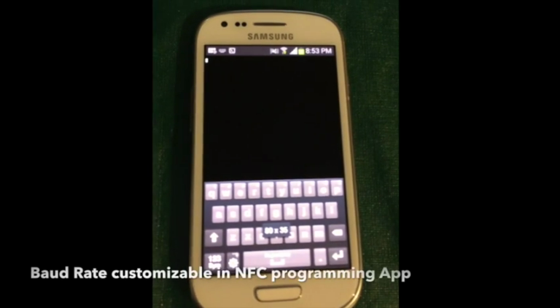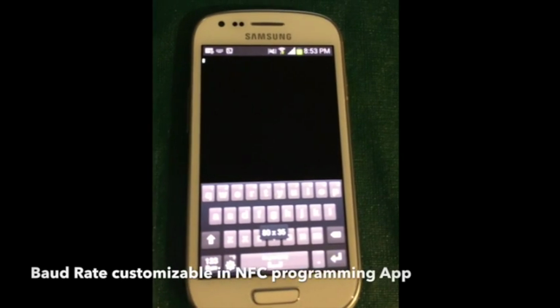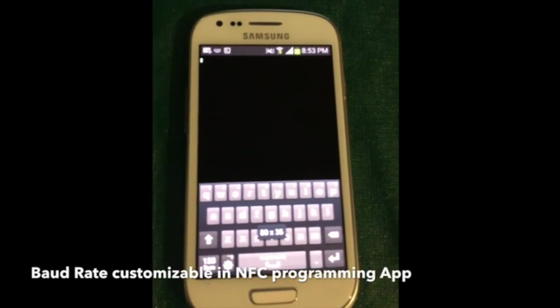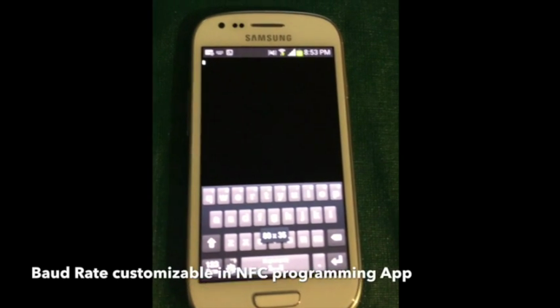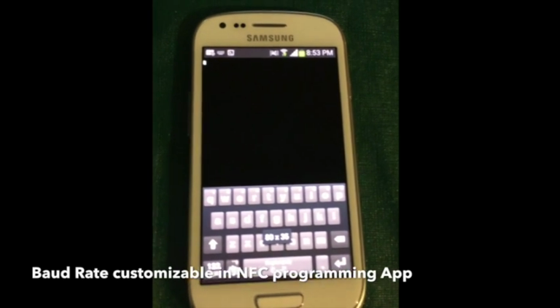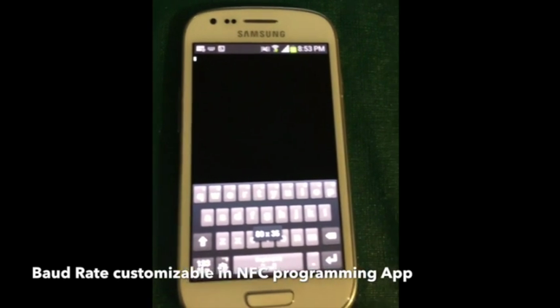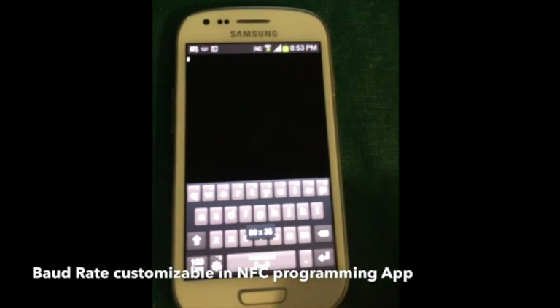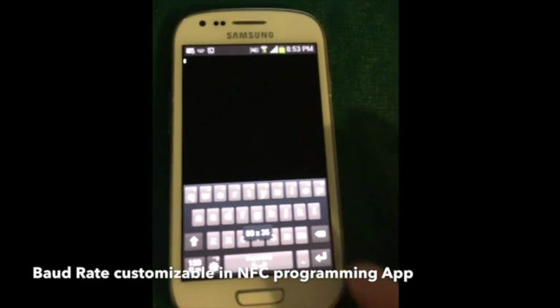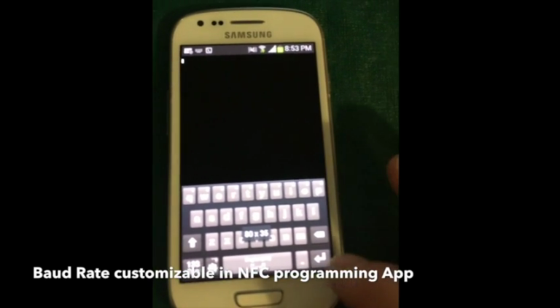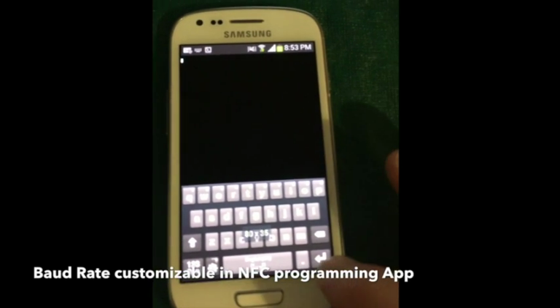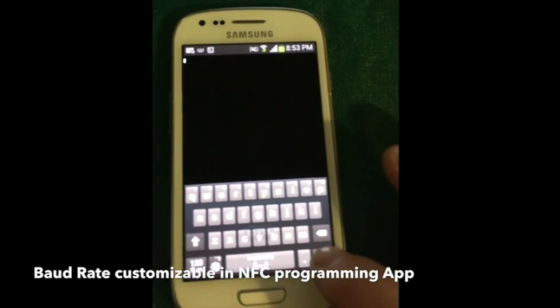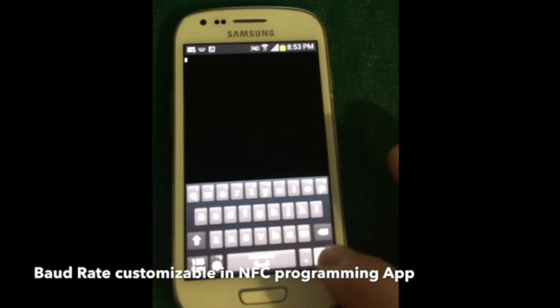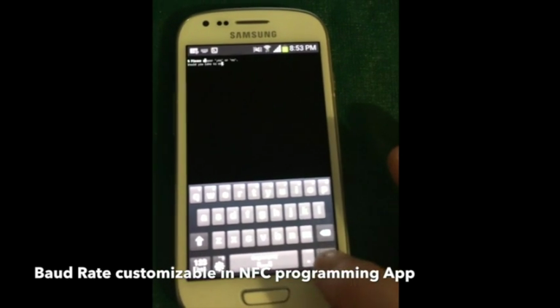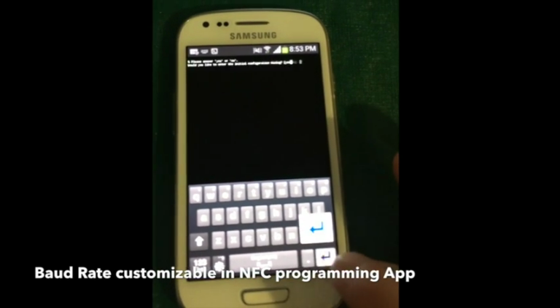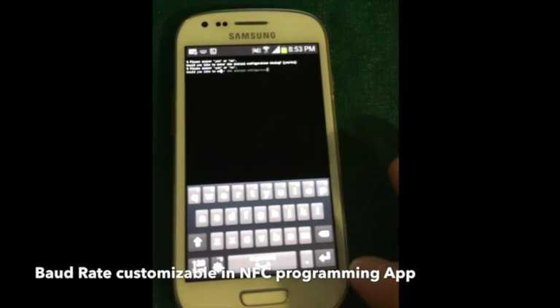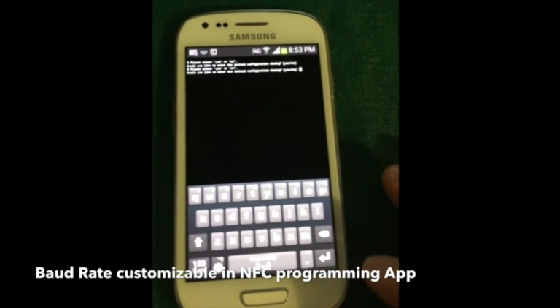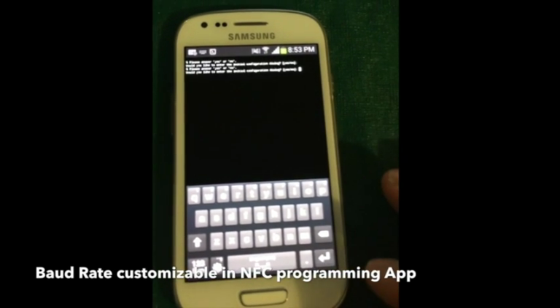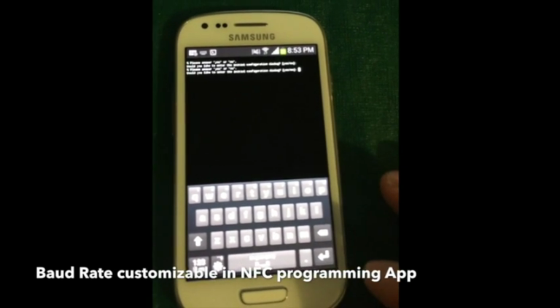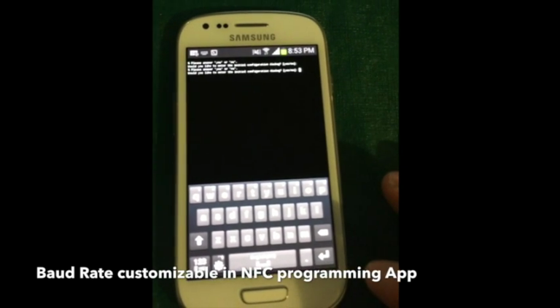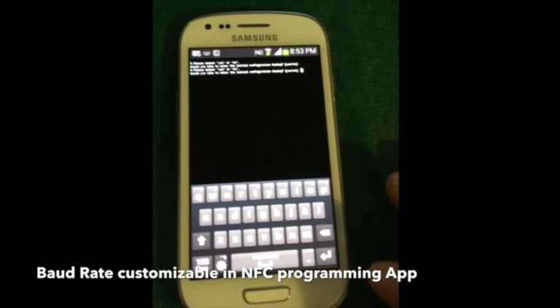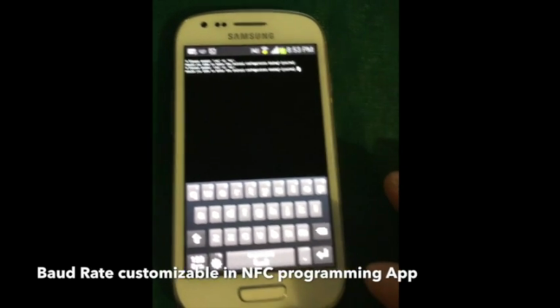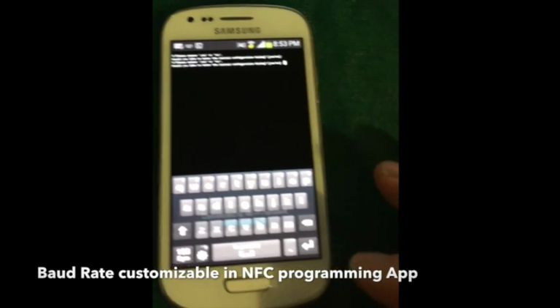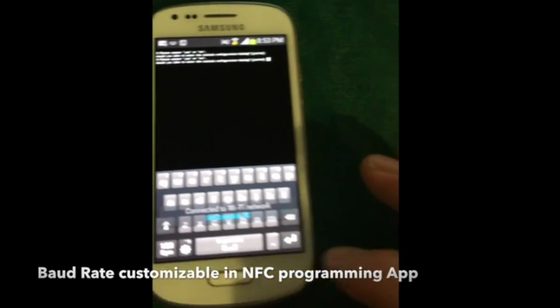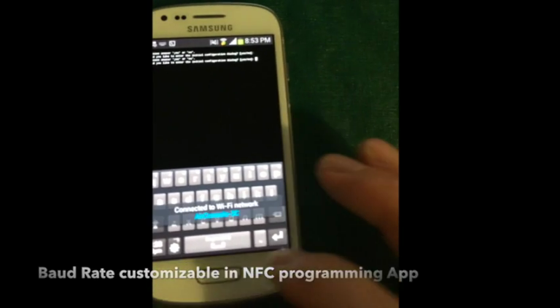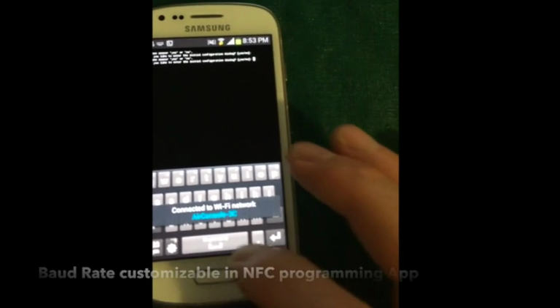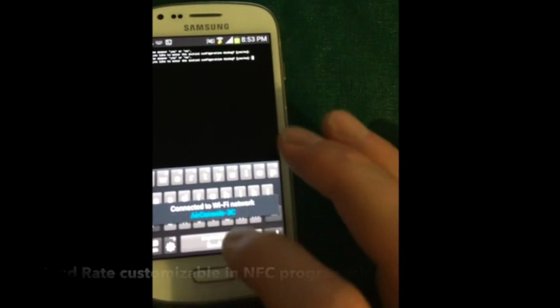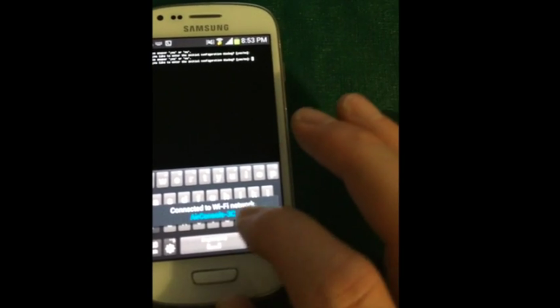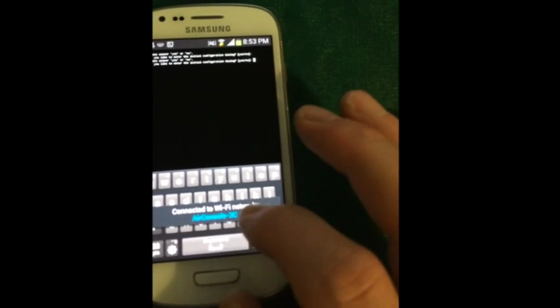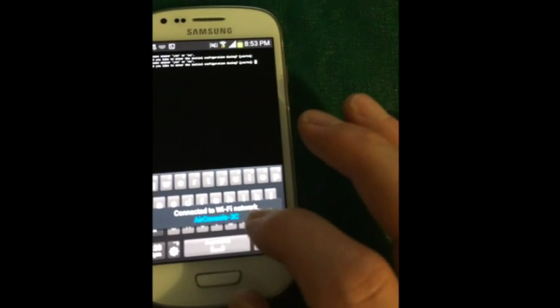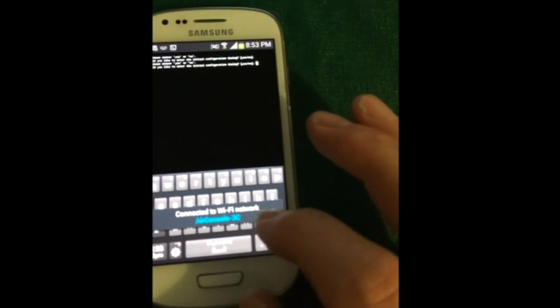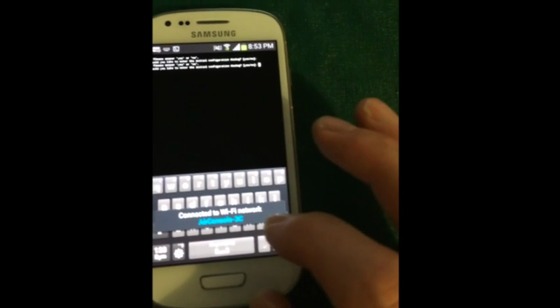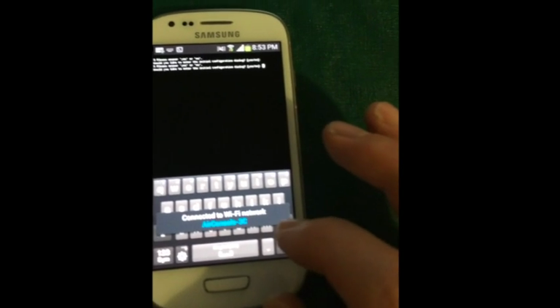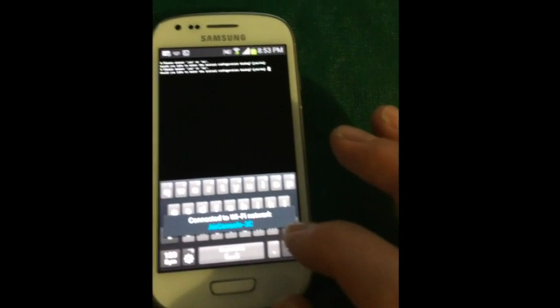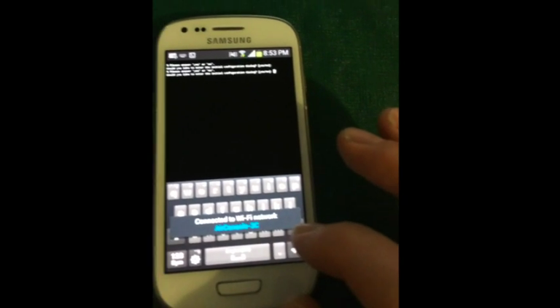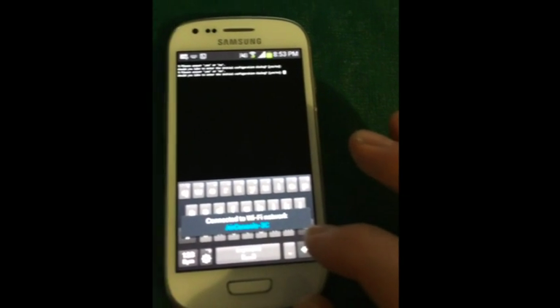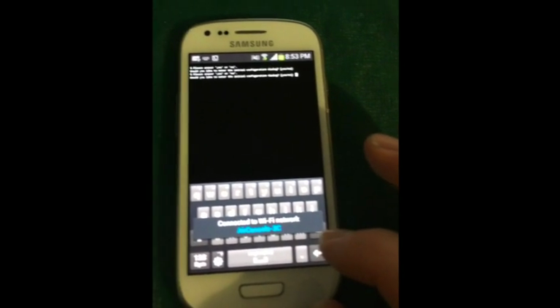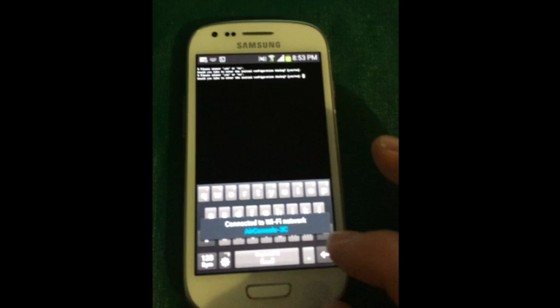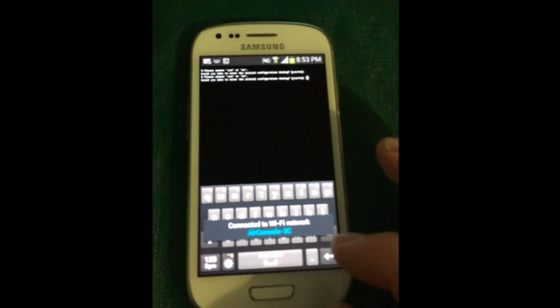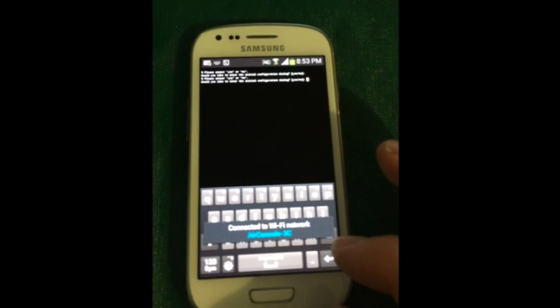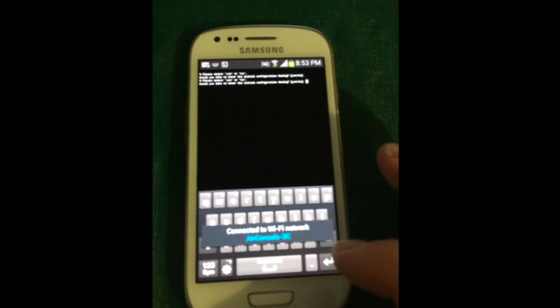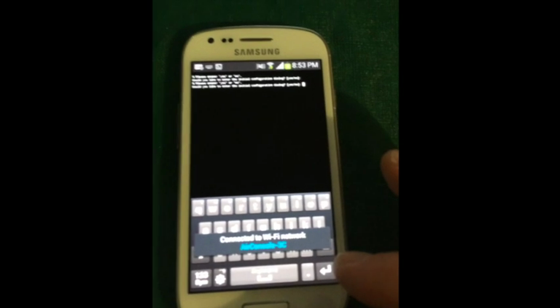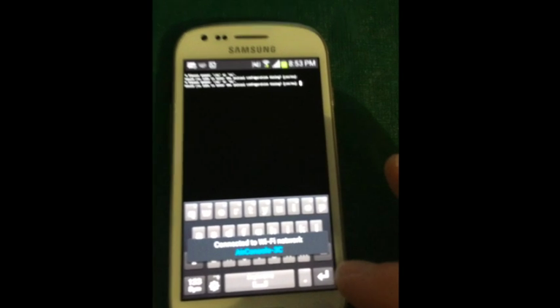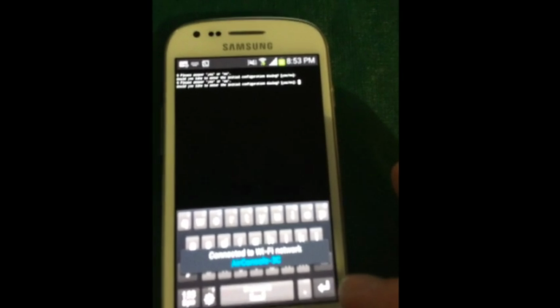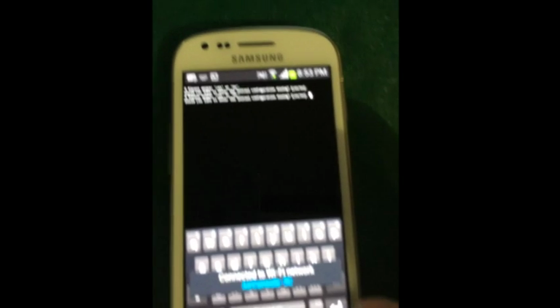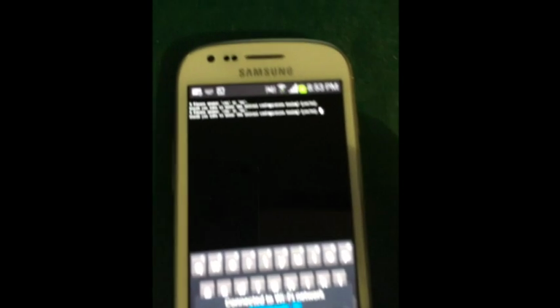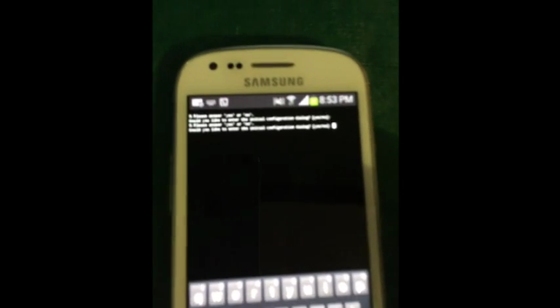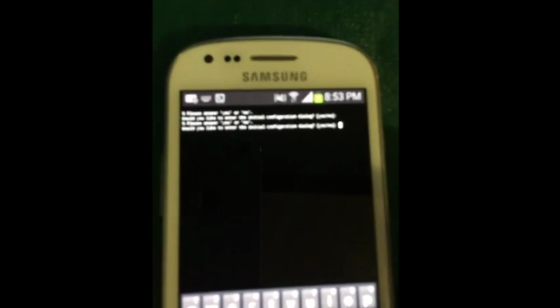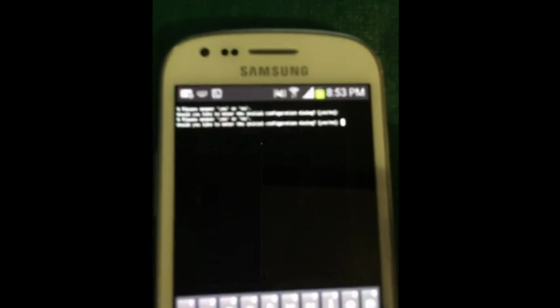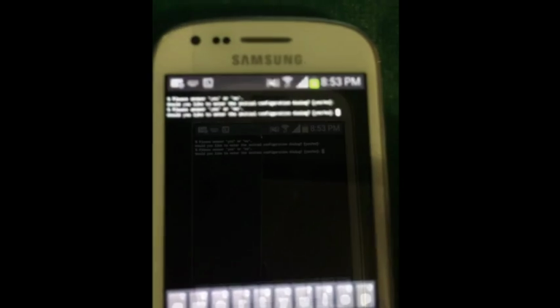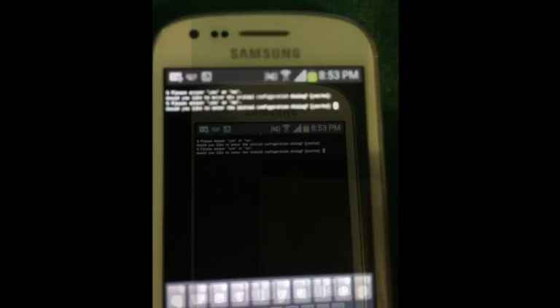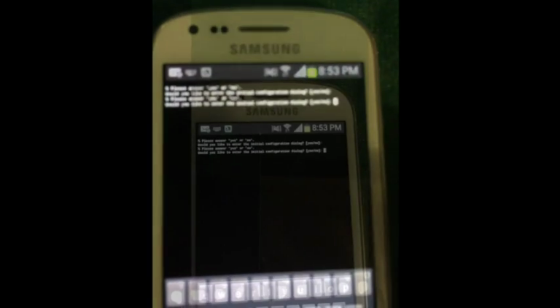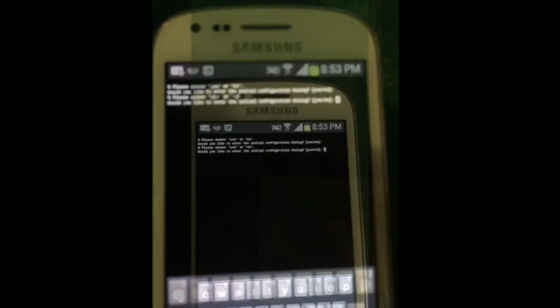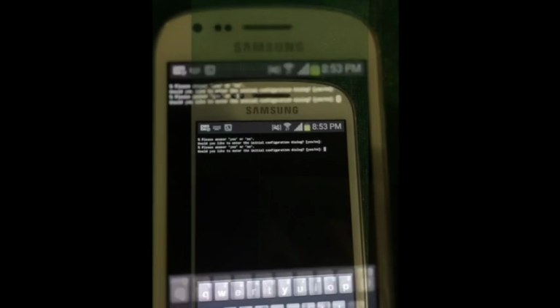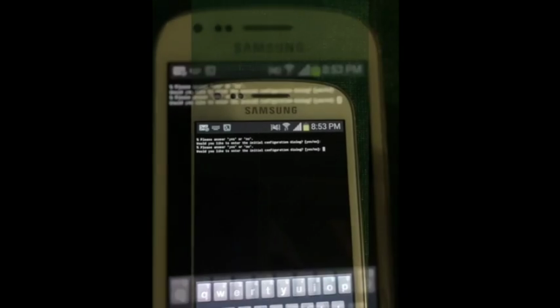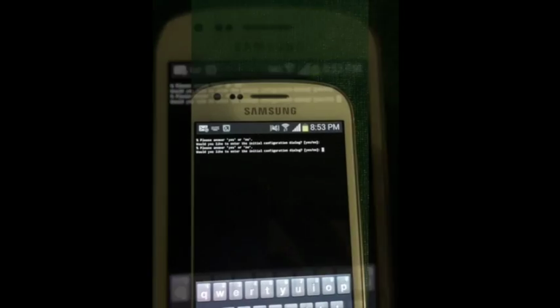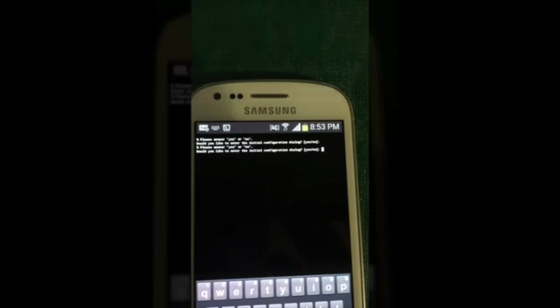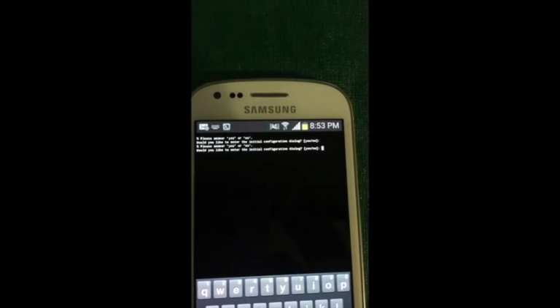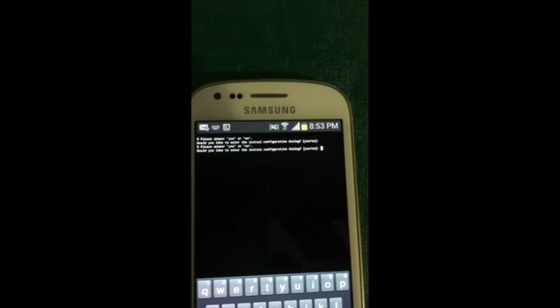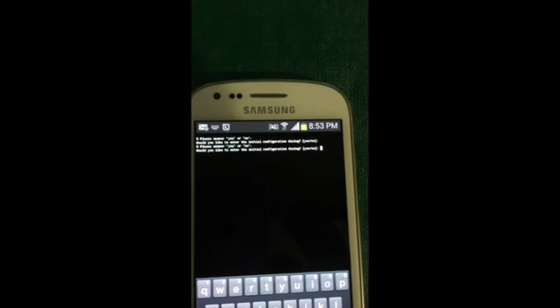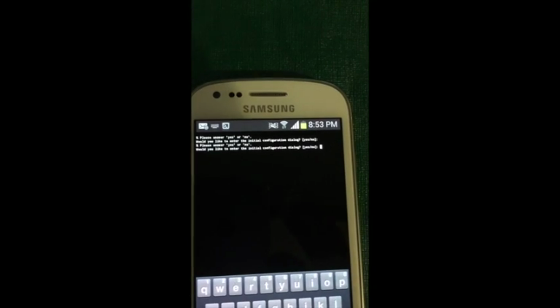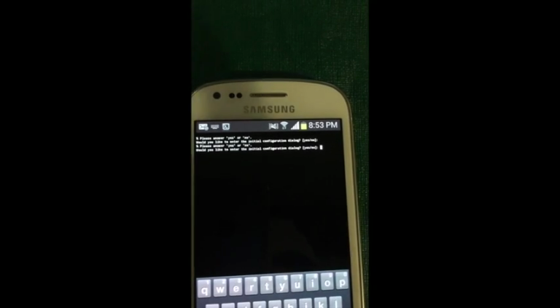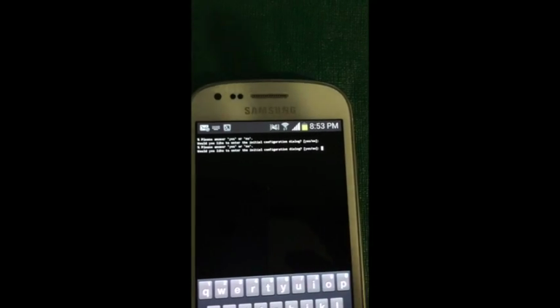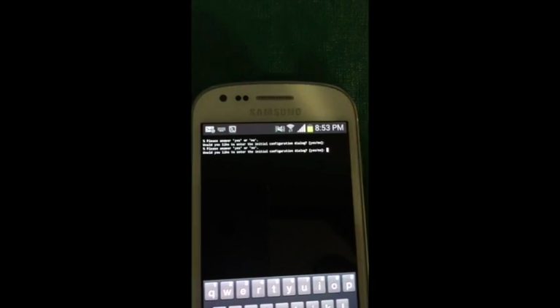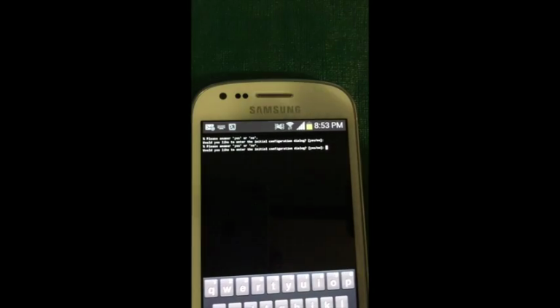And there you have it — it's launched, connected, and we're in. Just tap and connect.